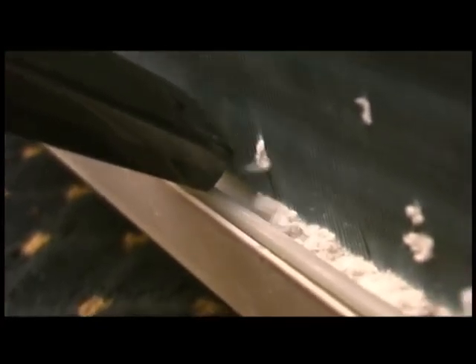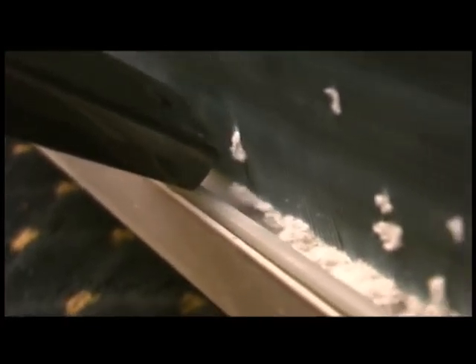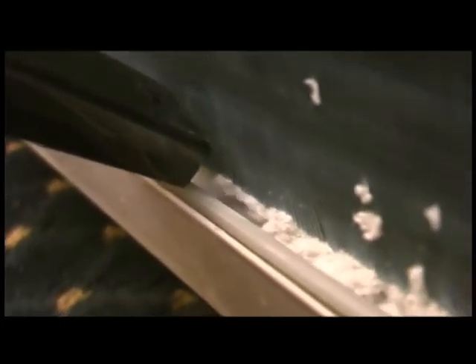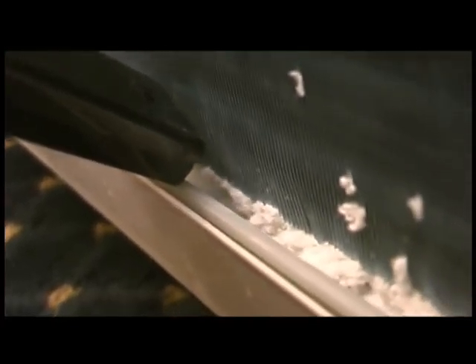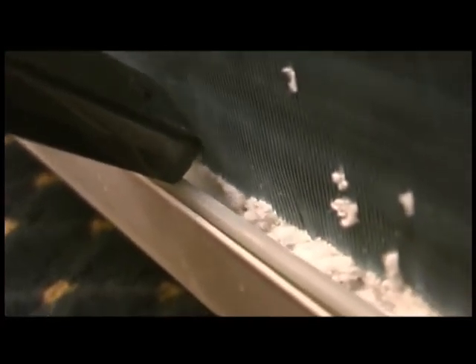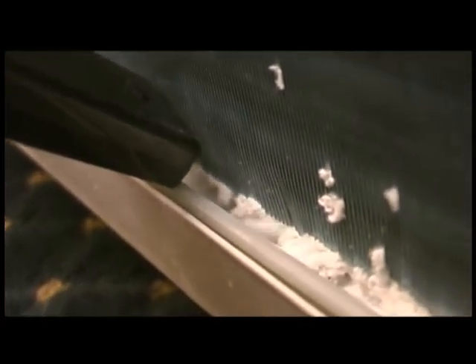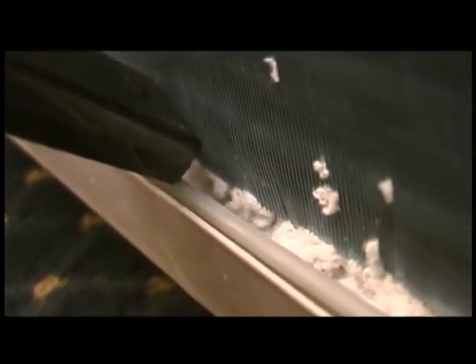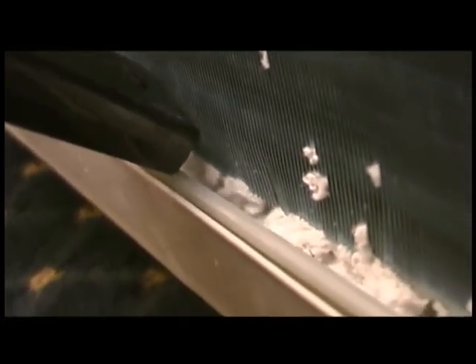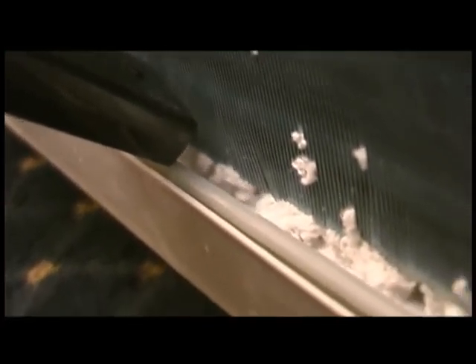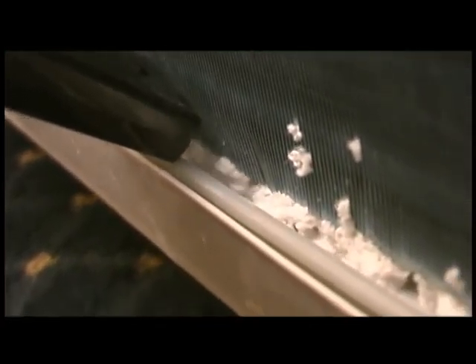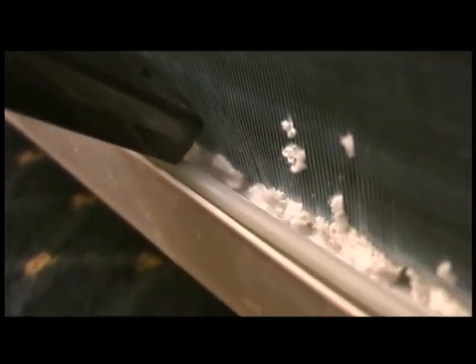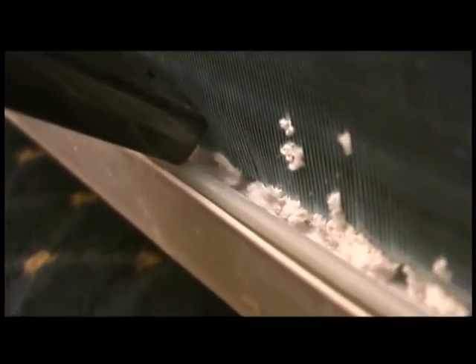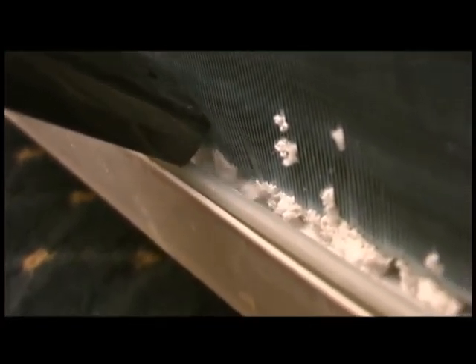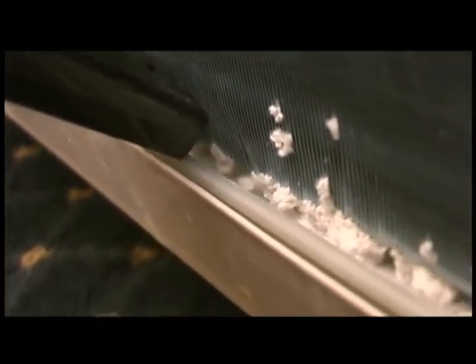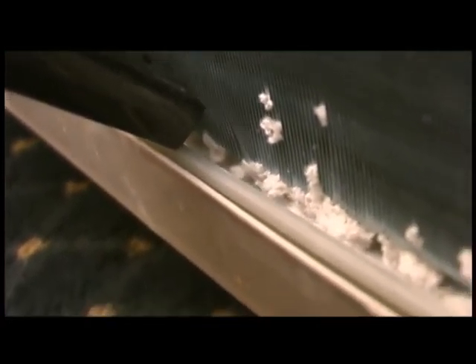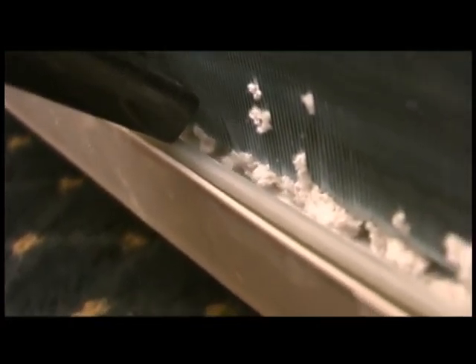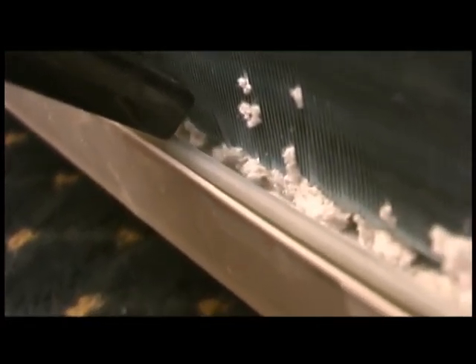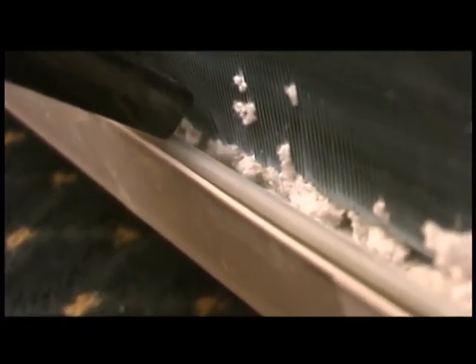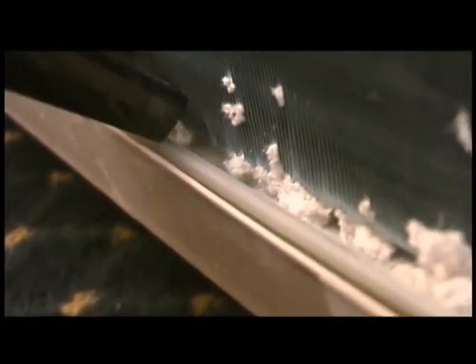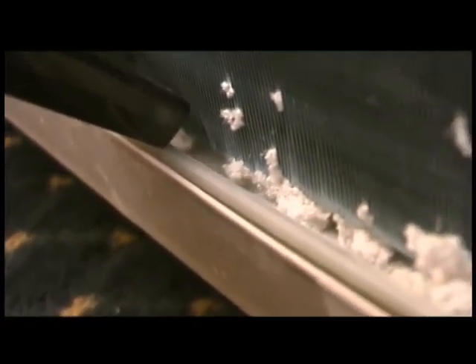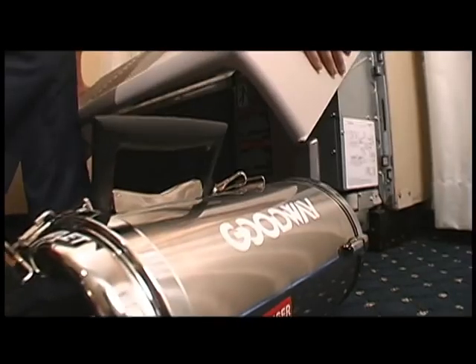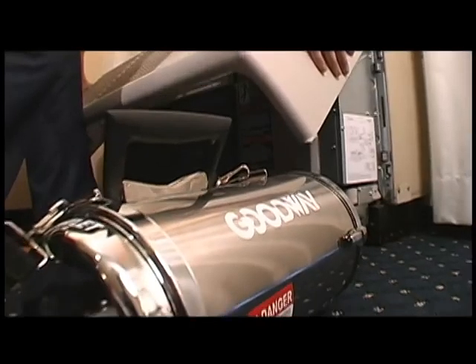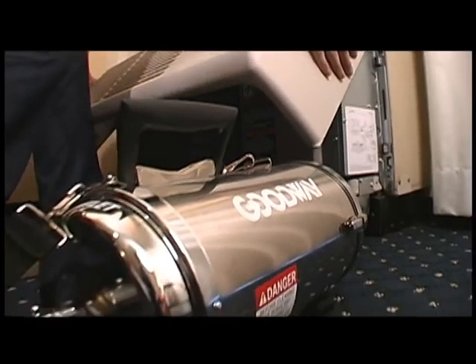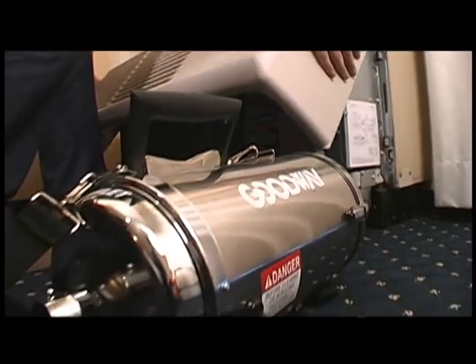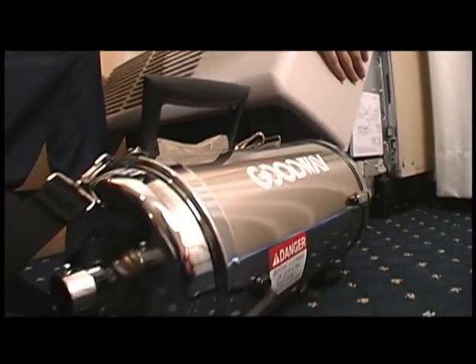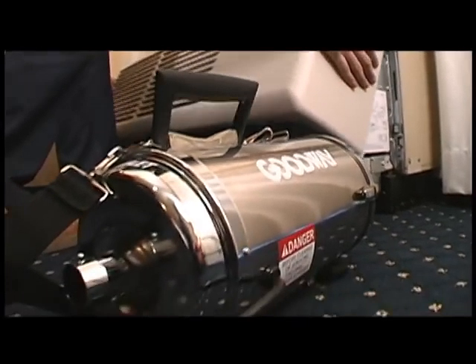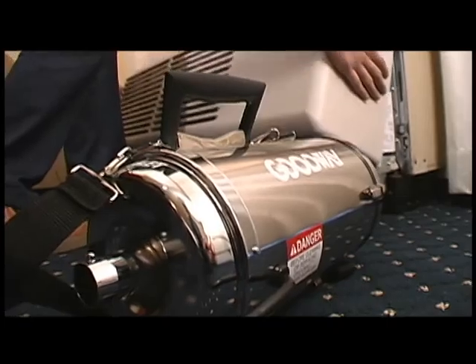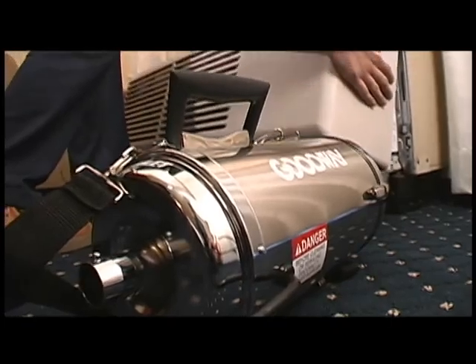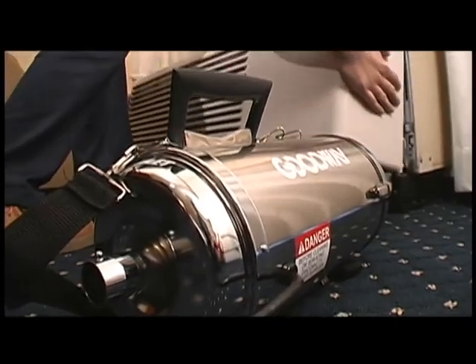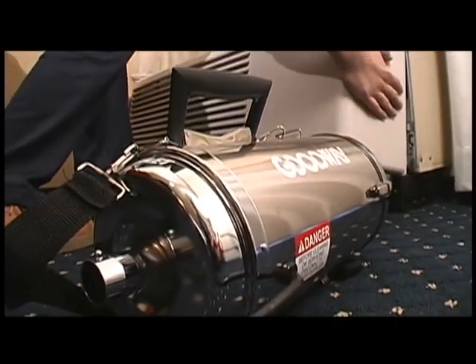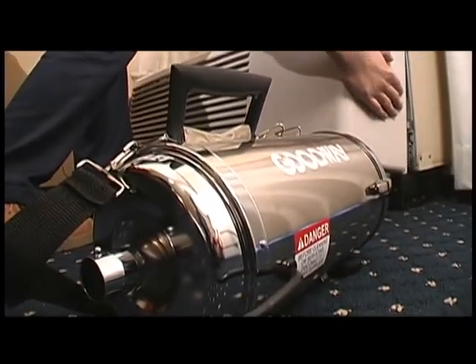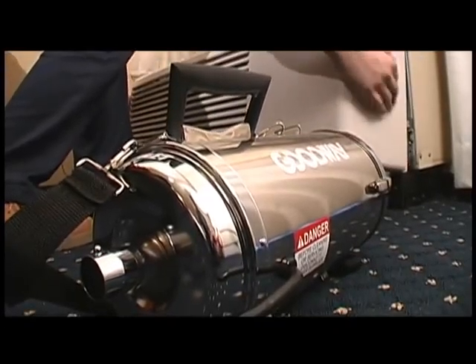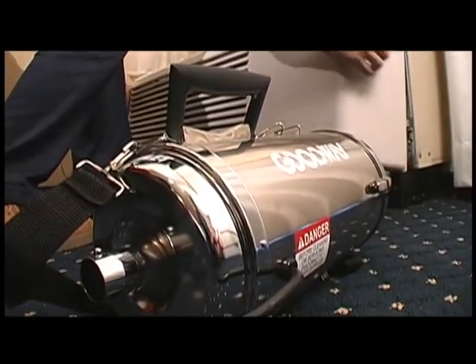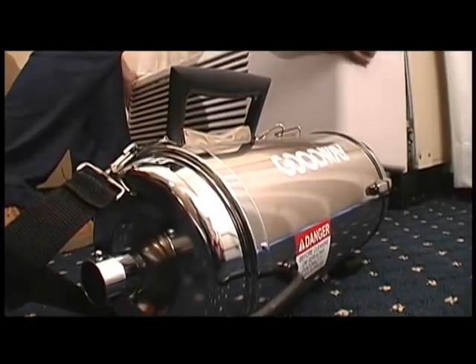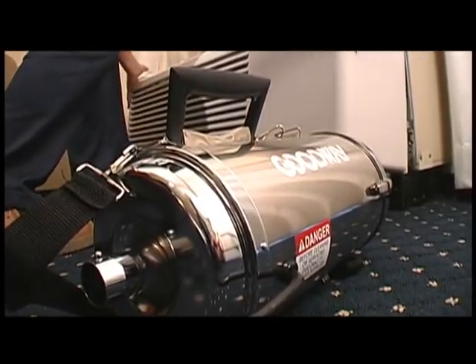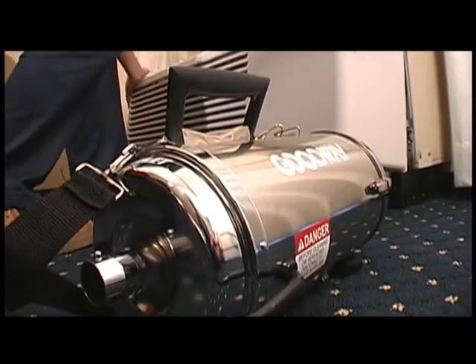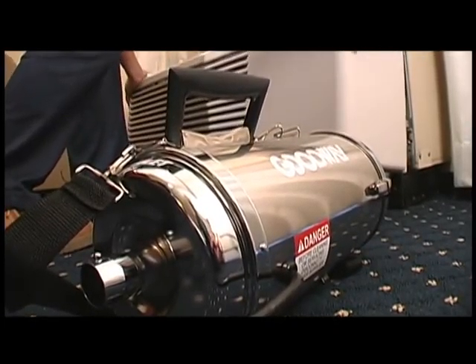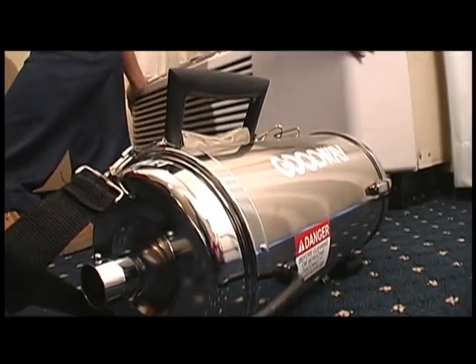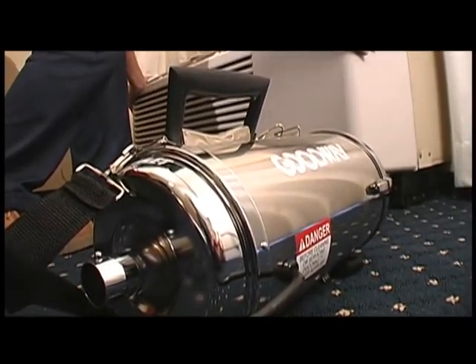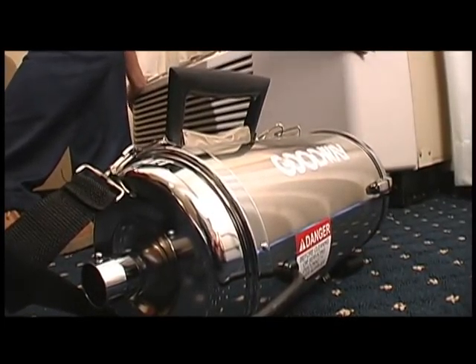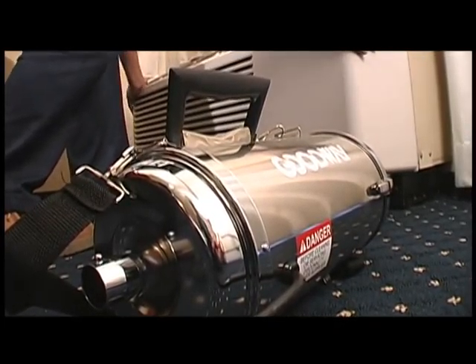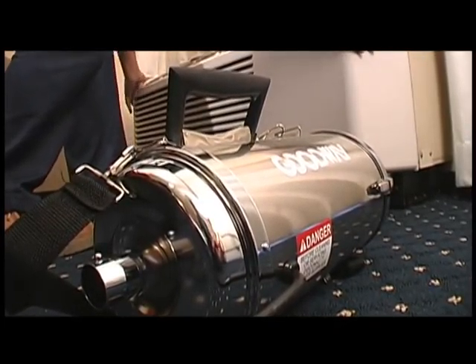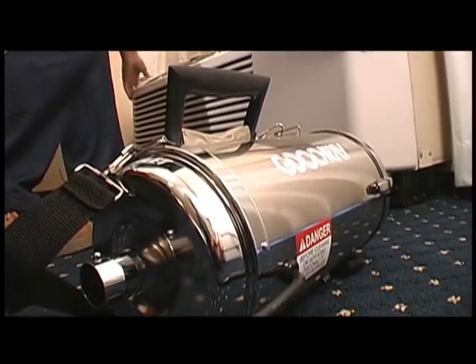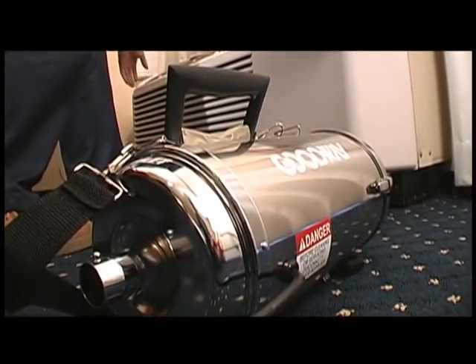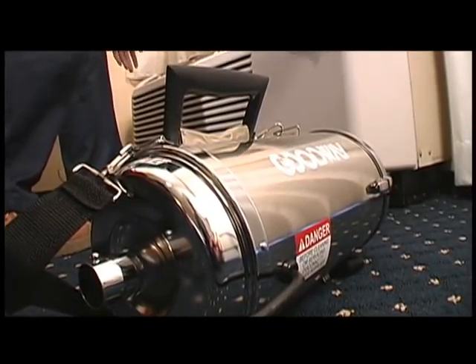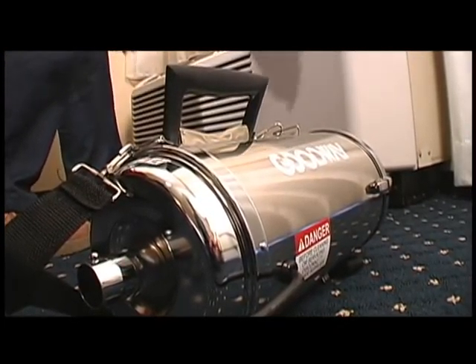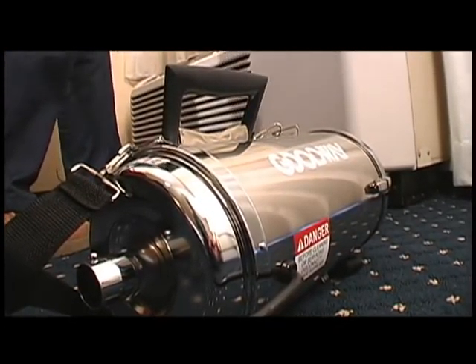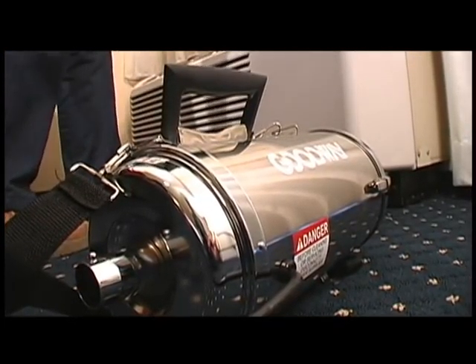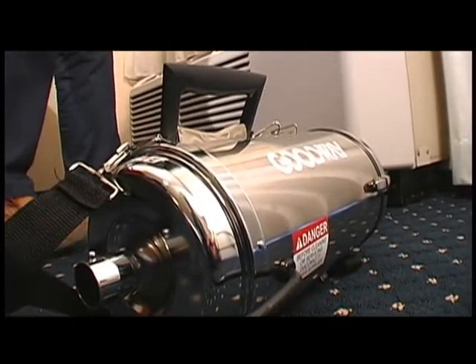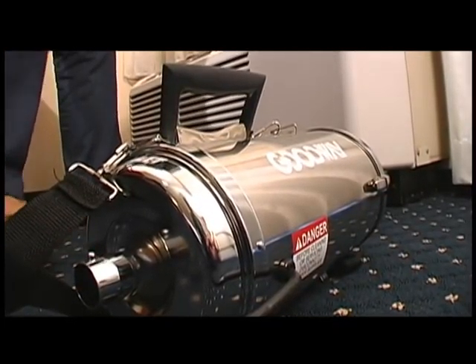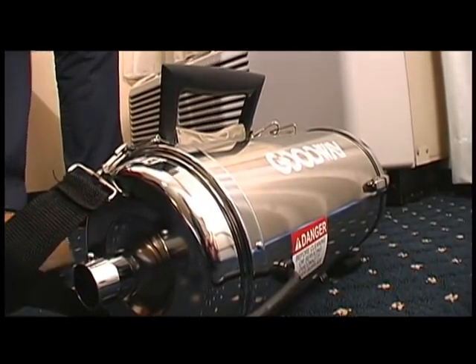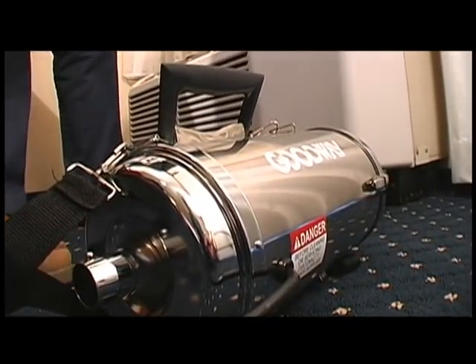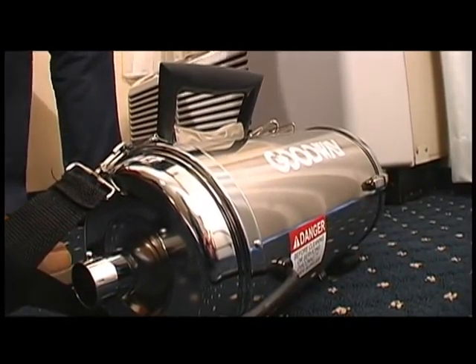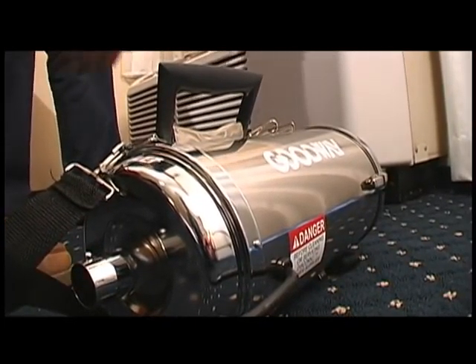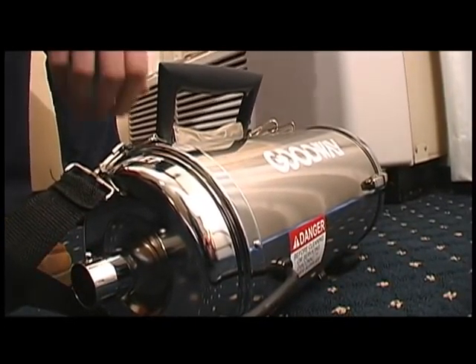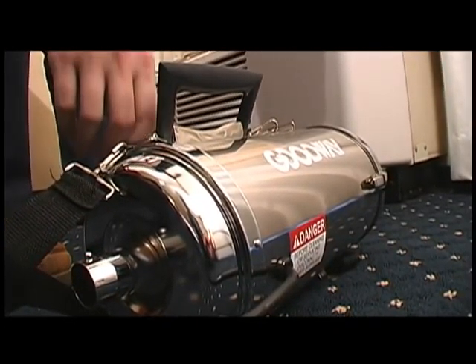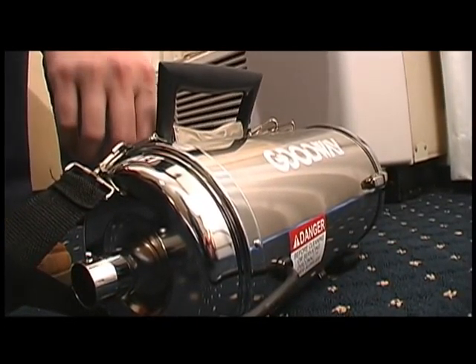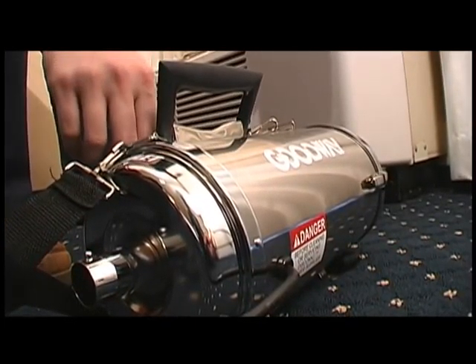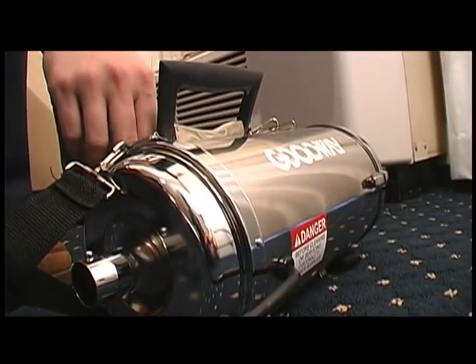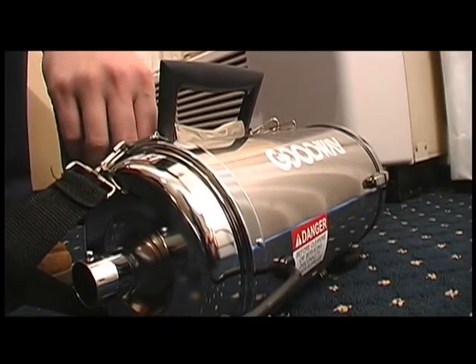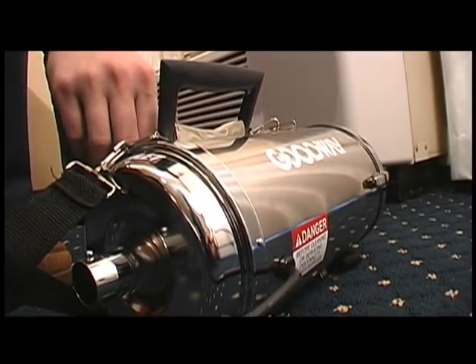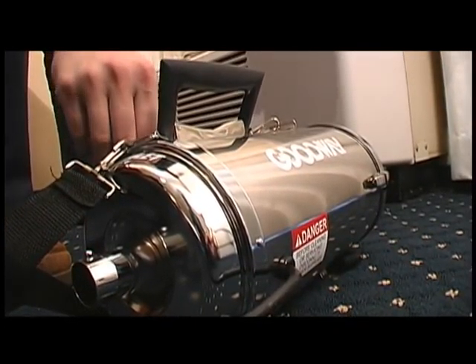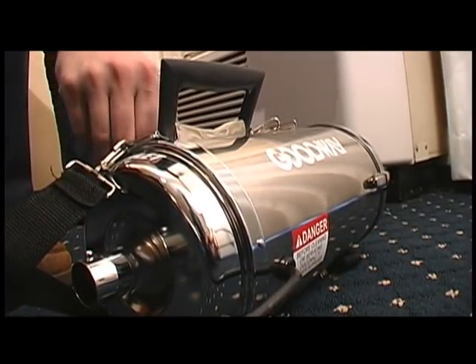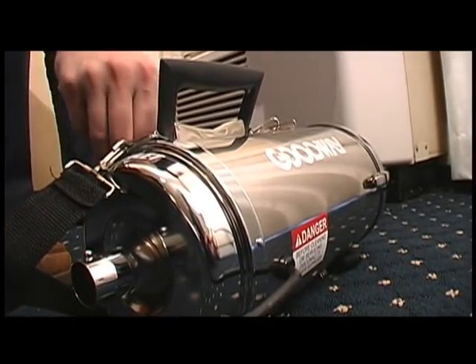So when it comes to hunting down dirt and debris, you won't find a better weapon than Goodway's CoilVac.